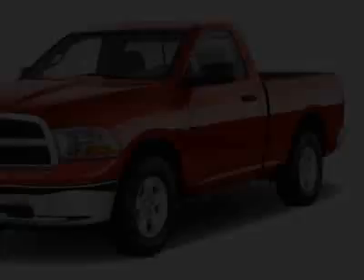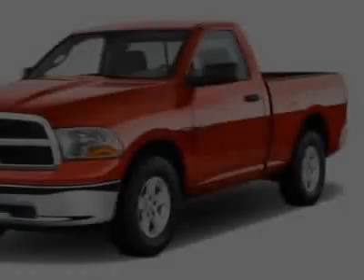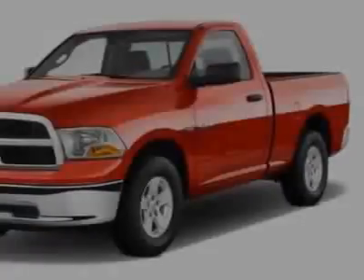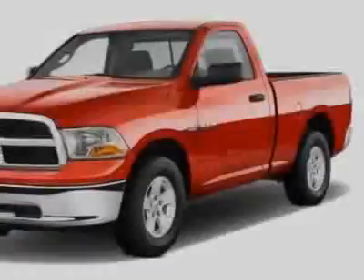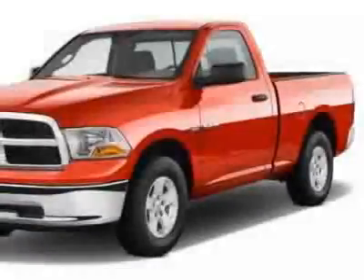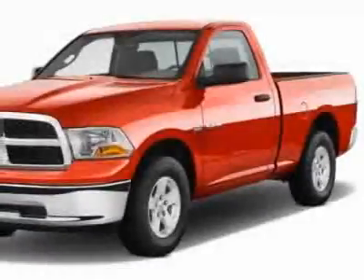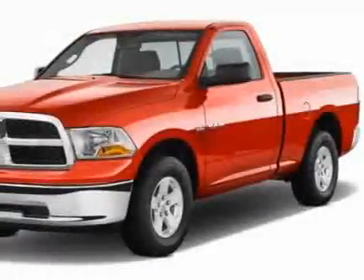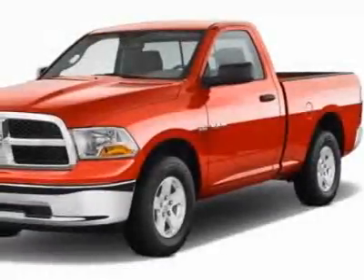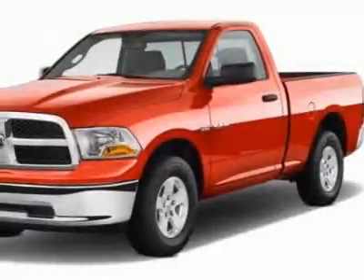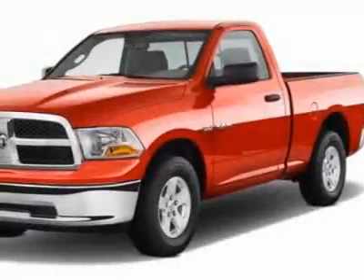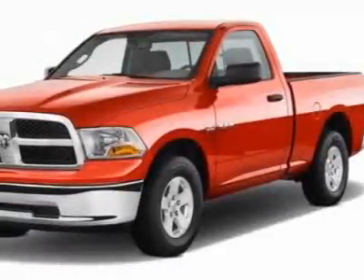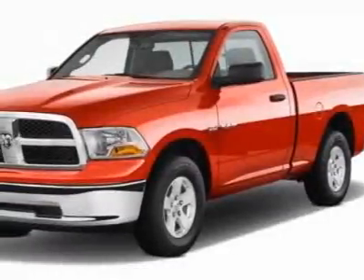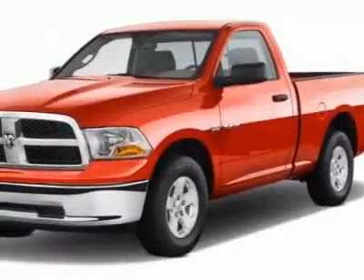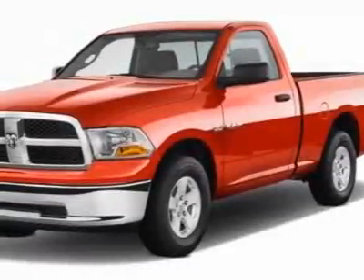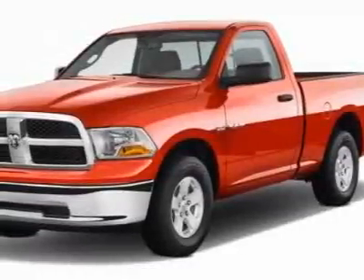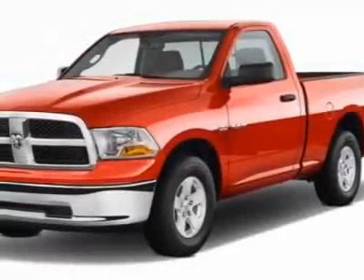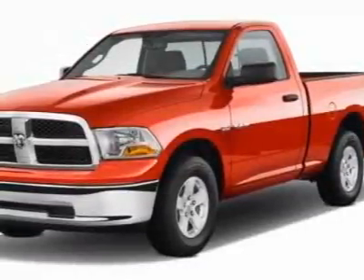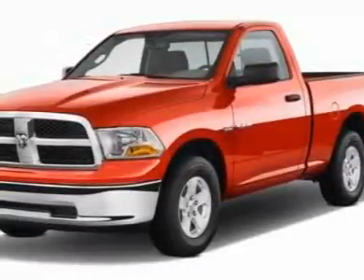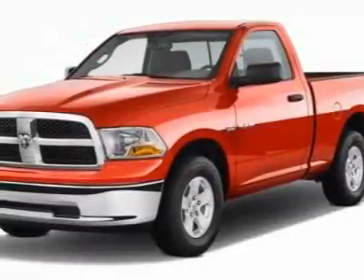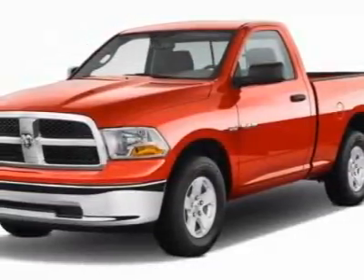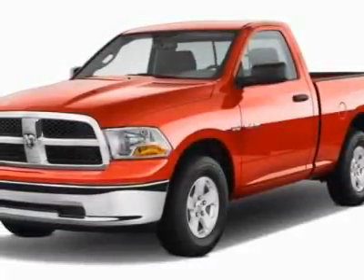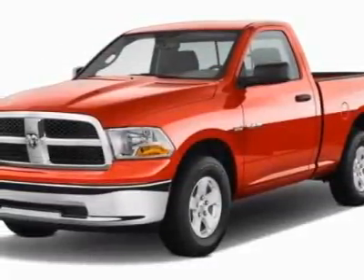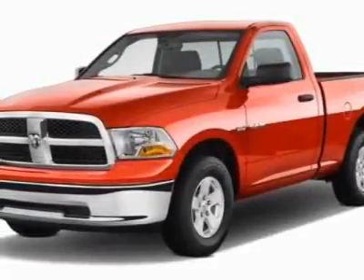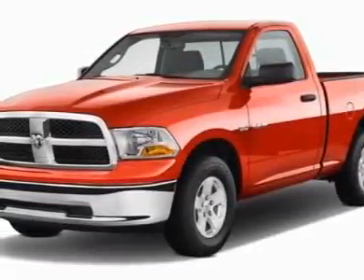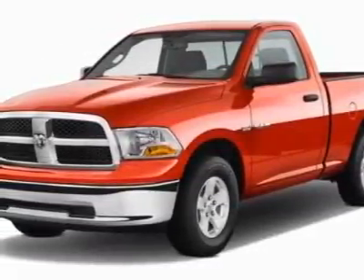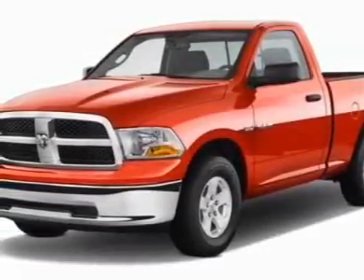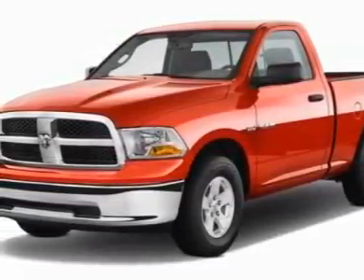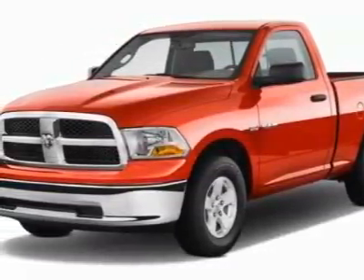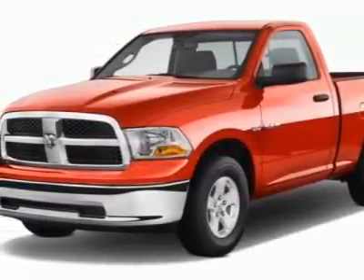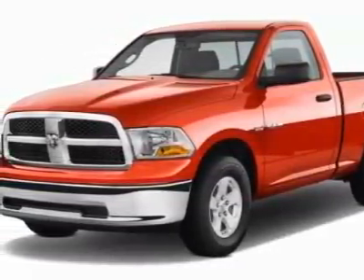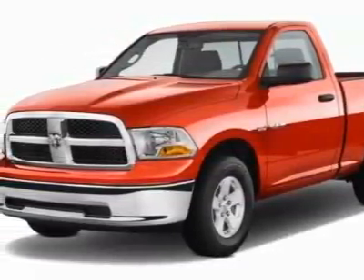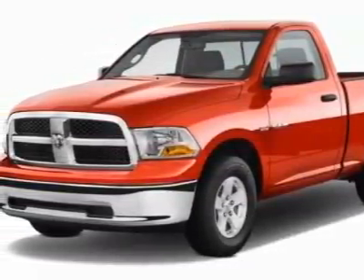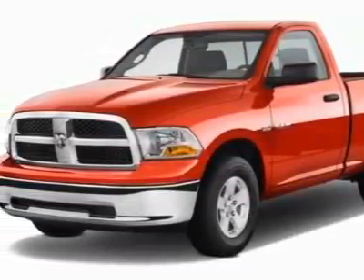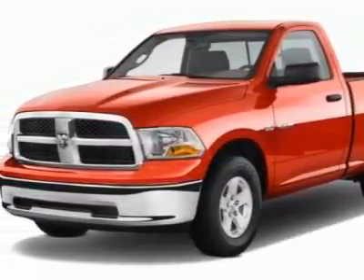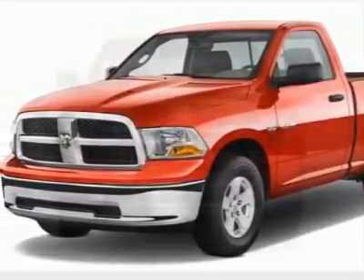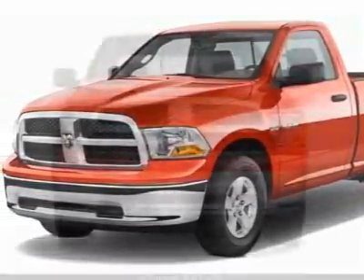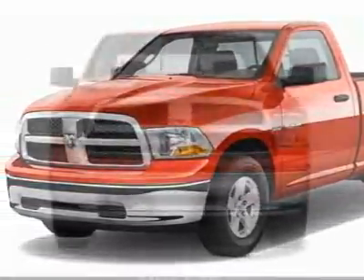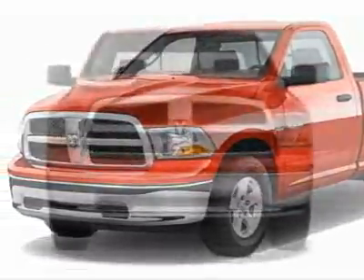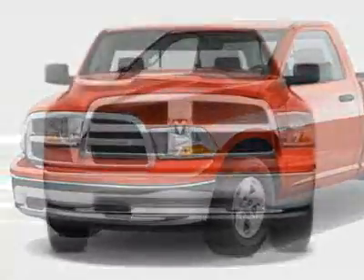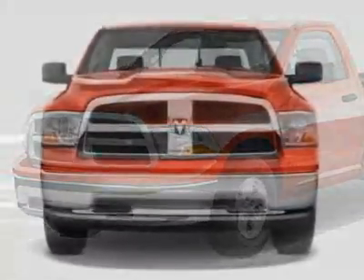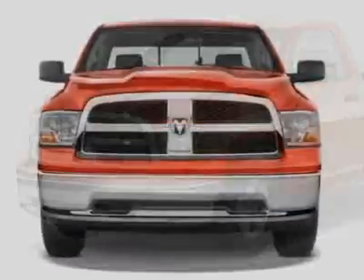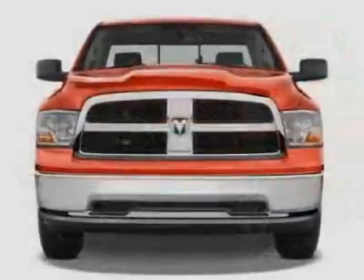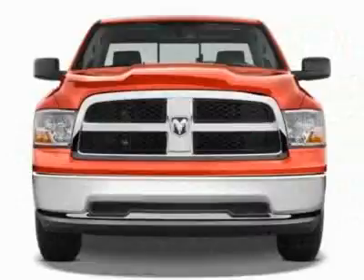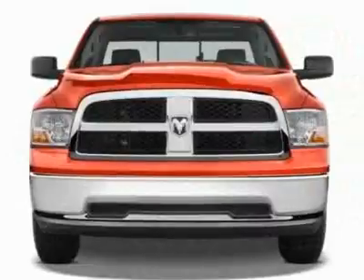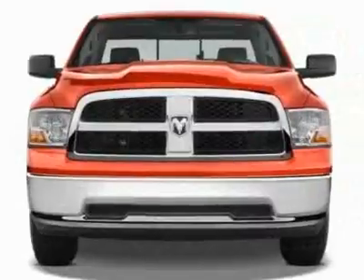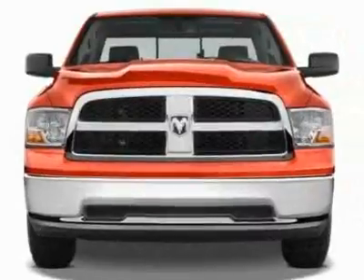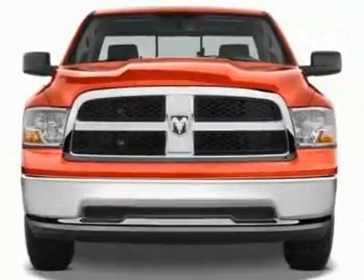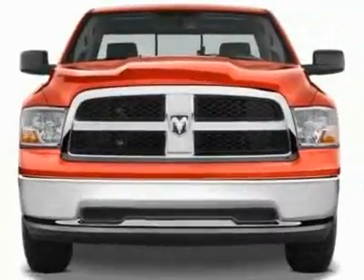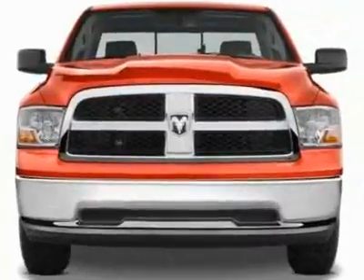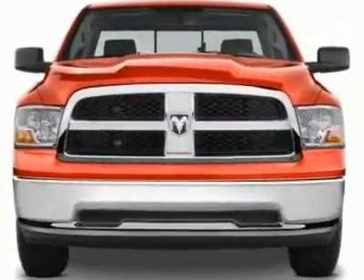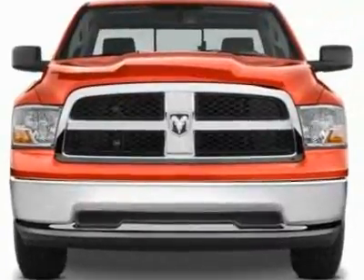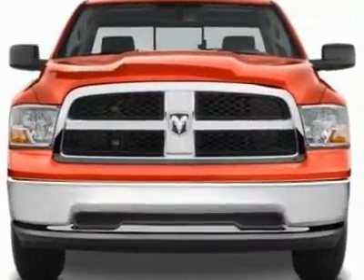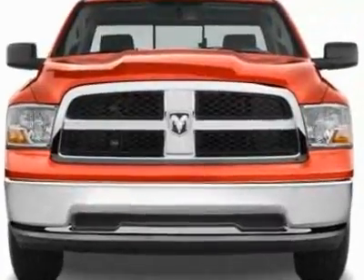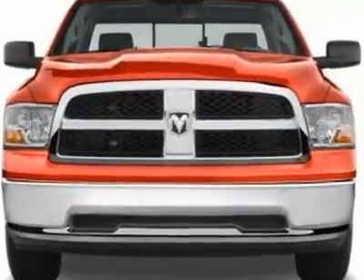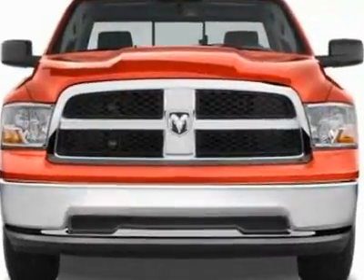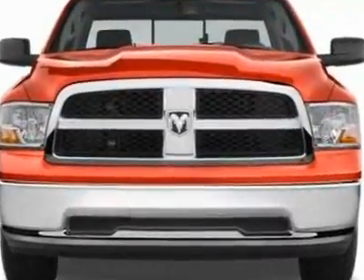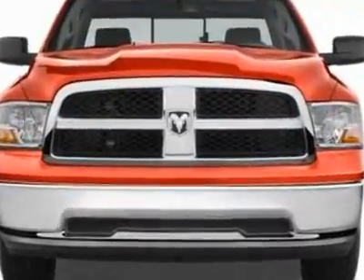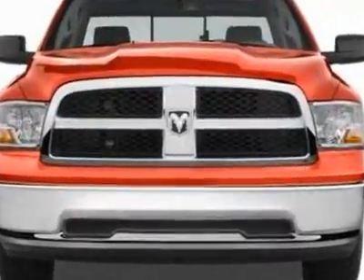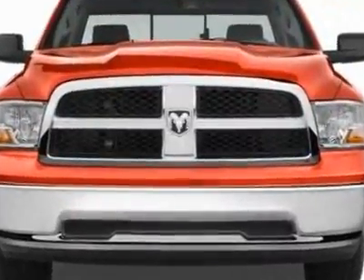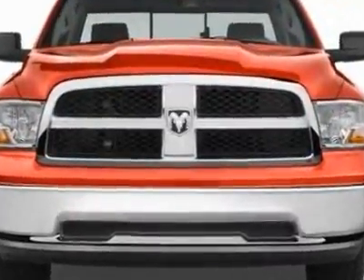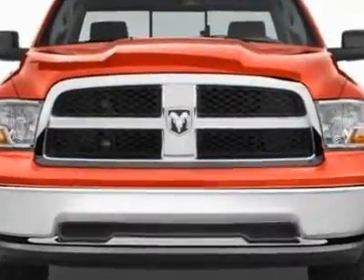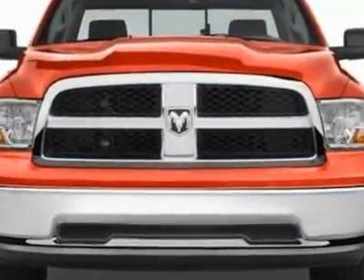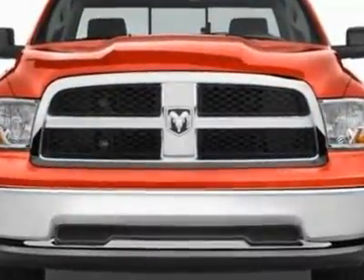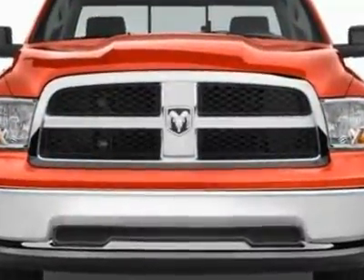Take a look at this new 2011 Dodge Ram 1500. For your protection, this vehicle has a full factory warranty.